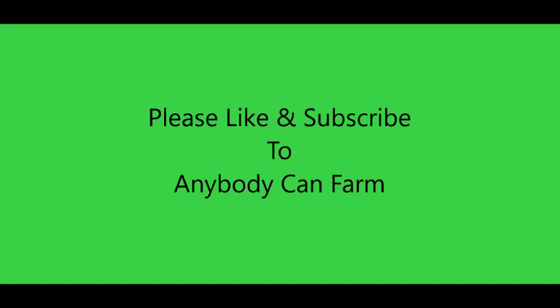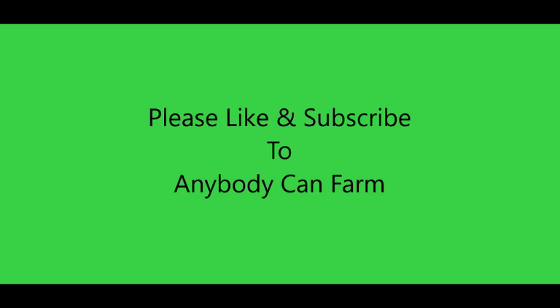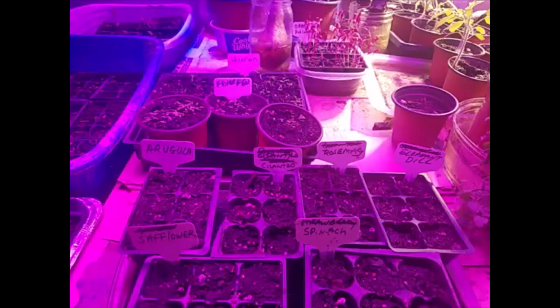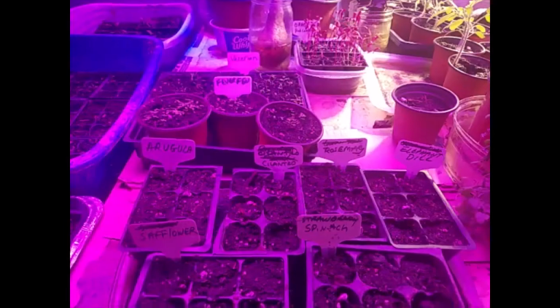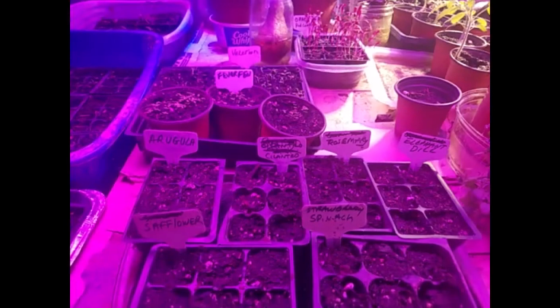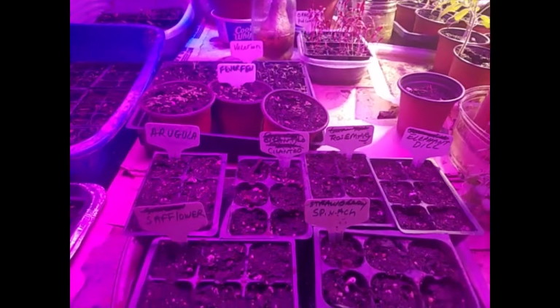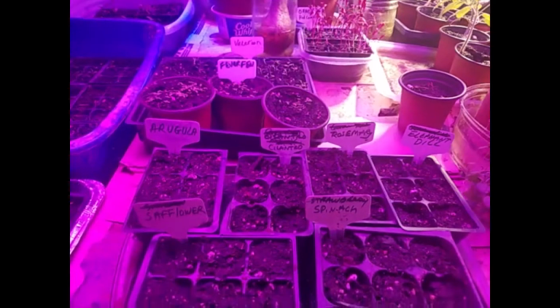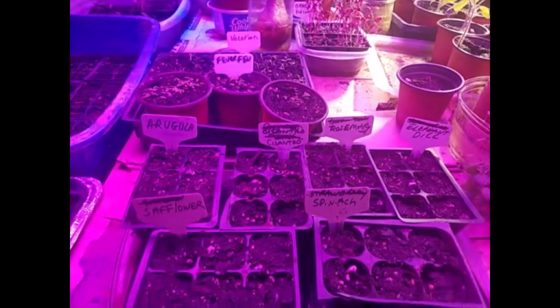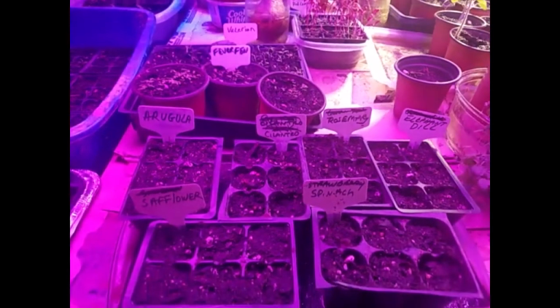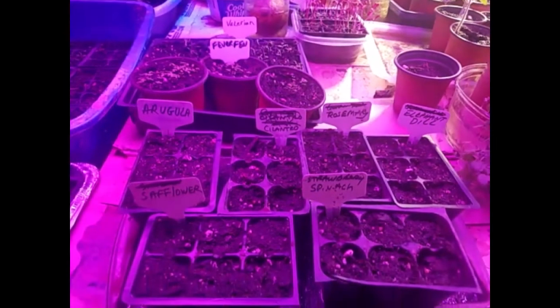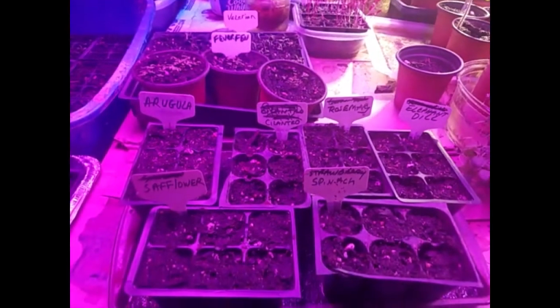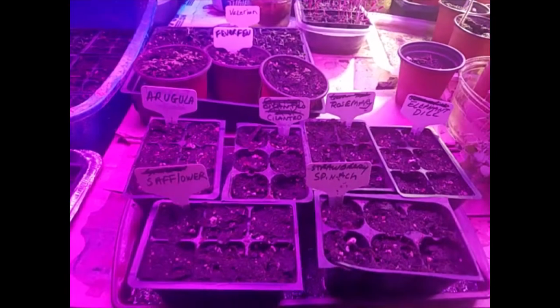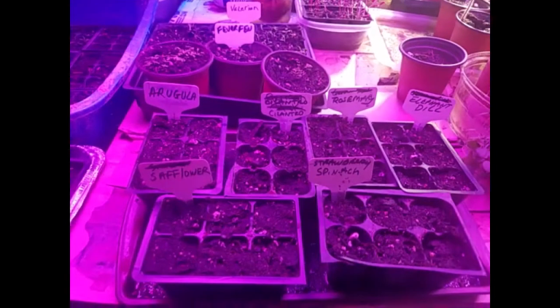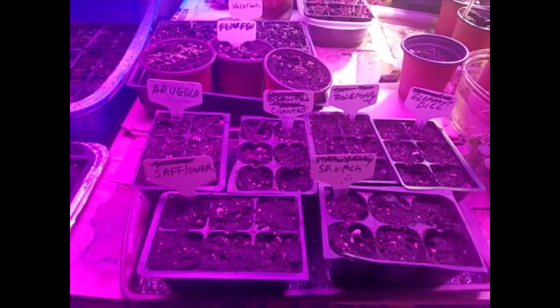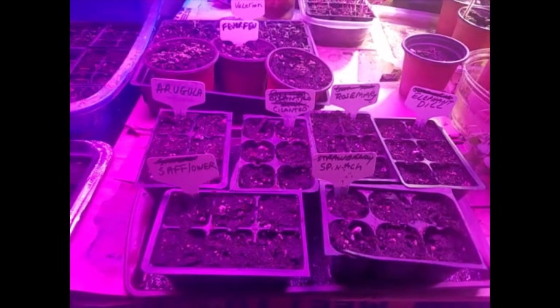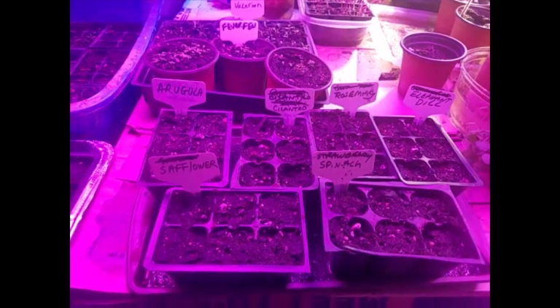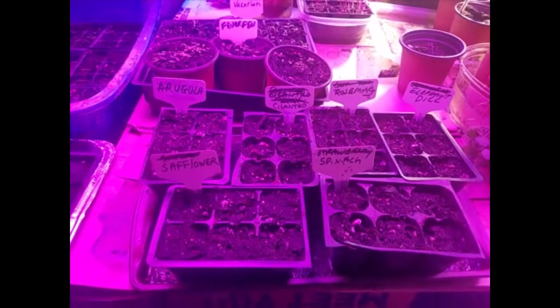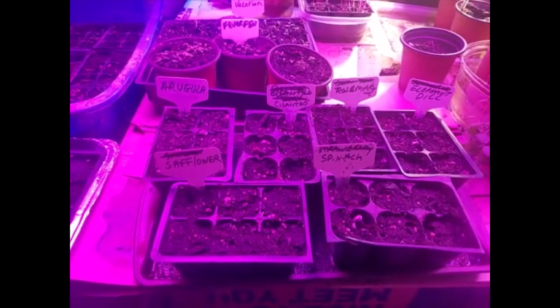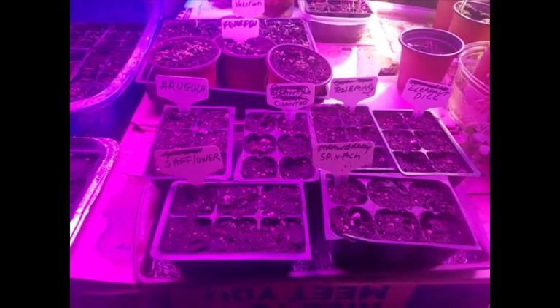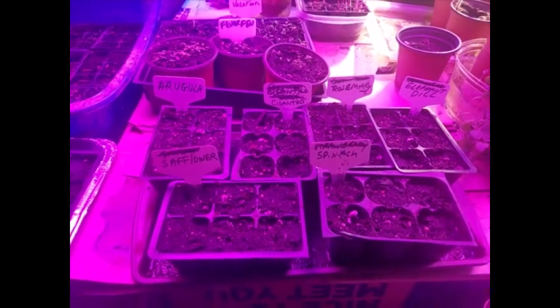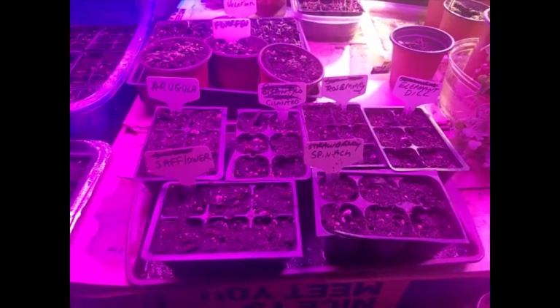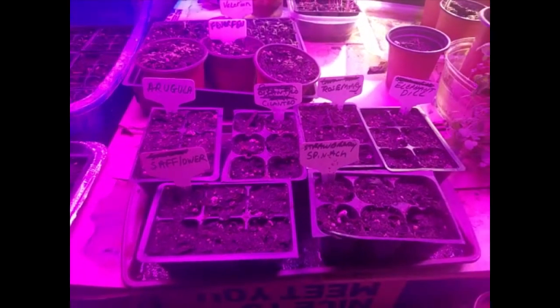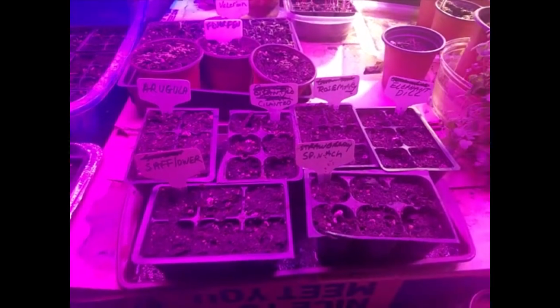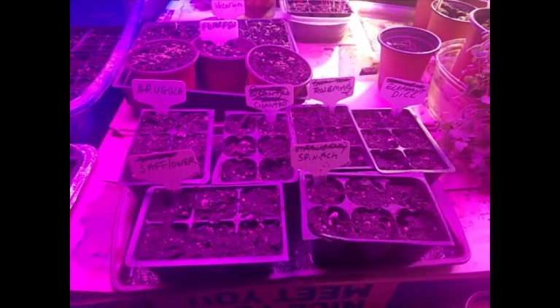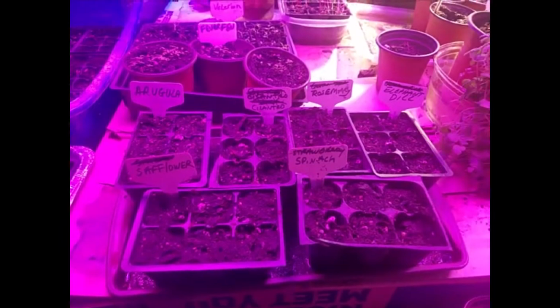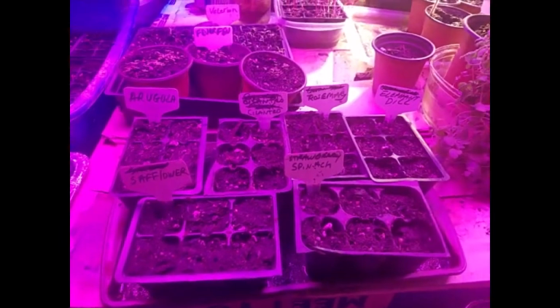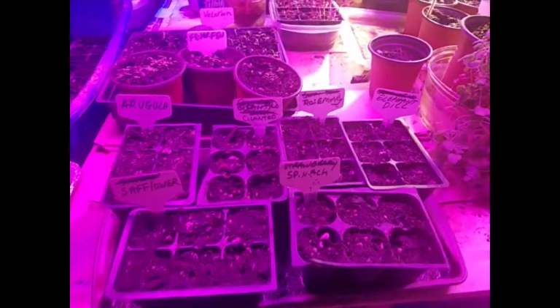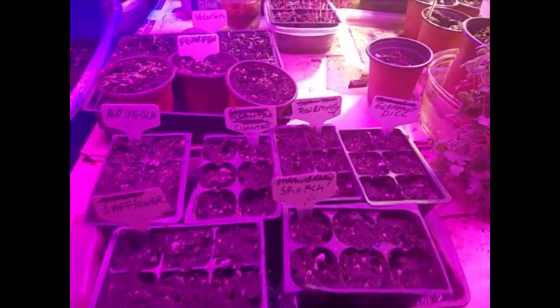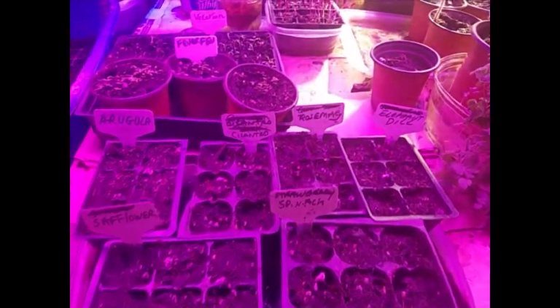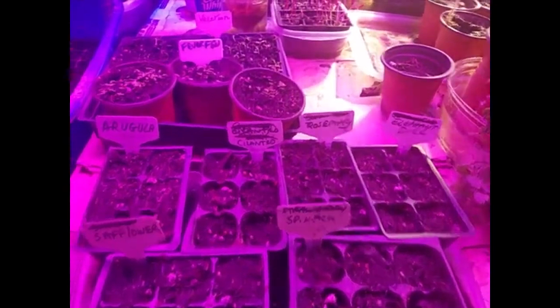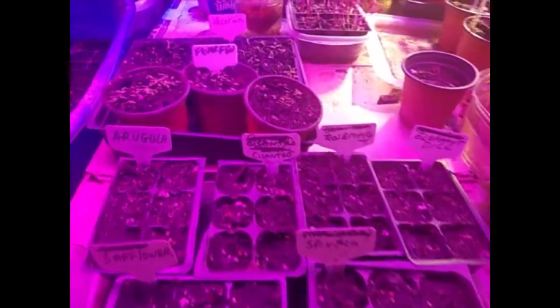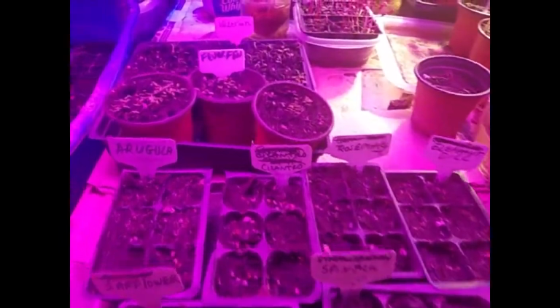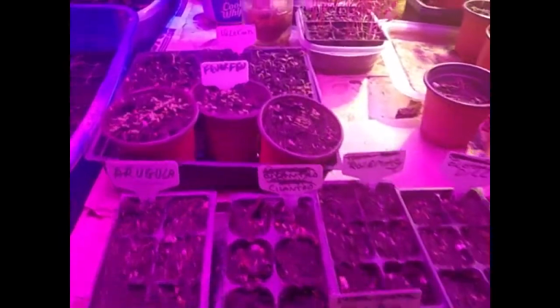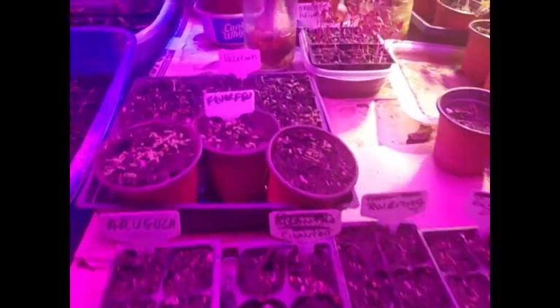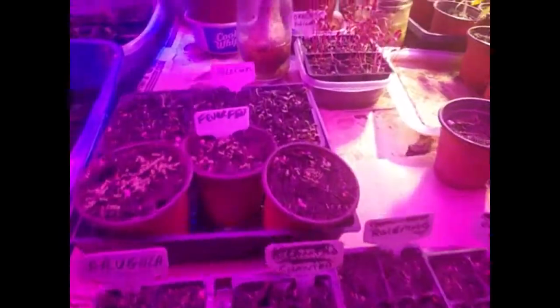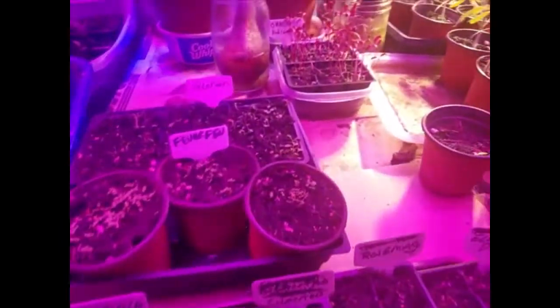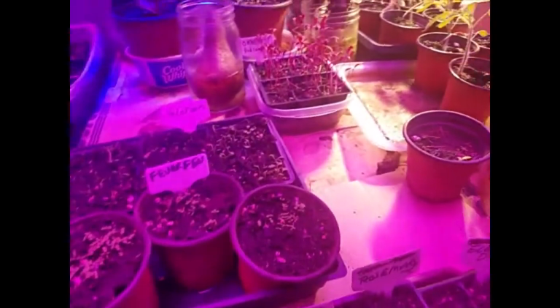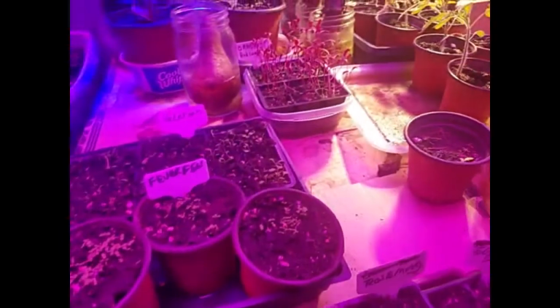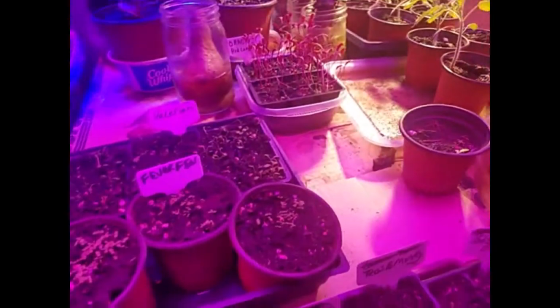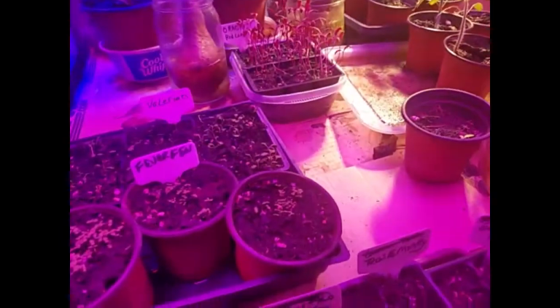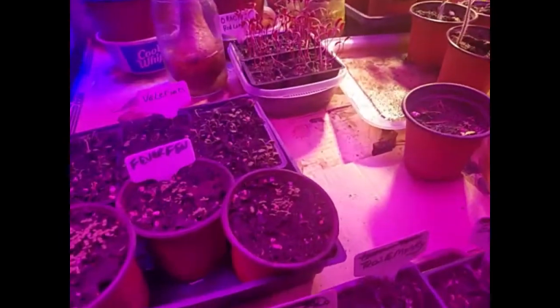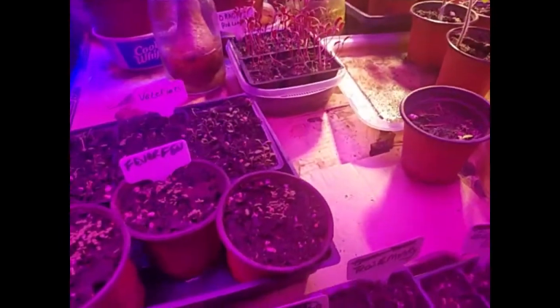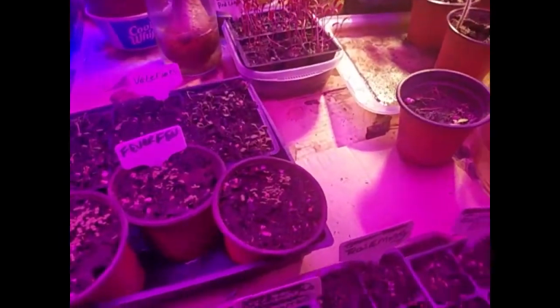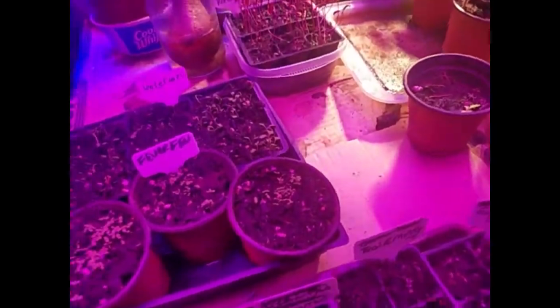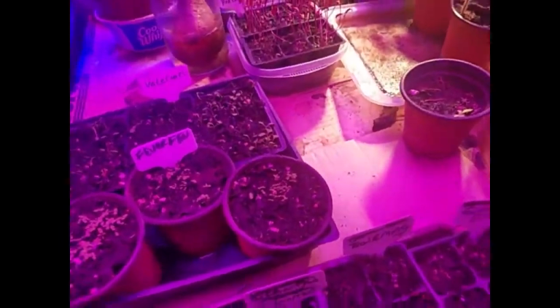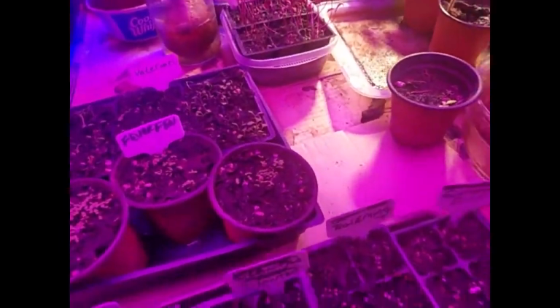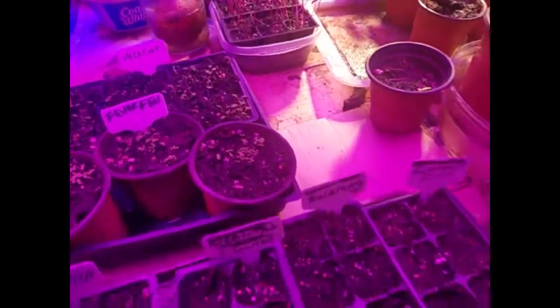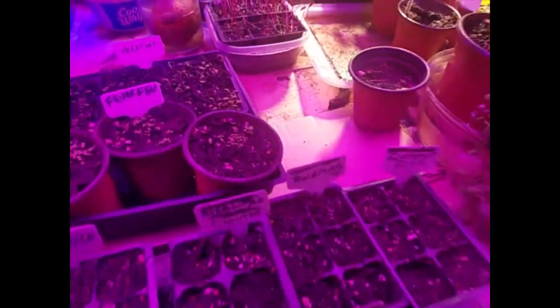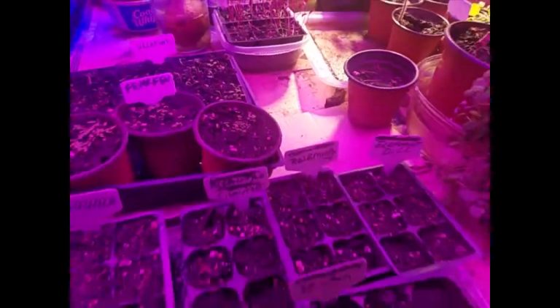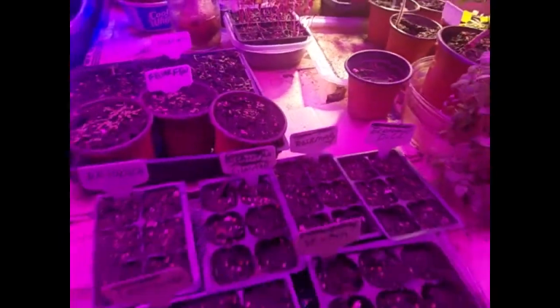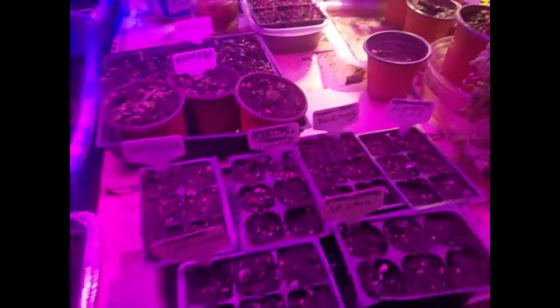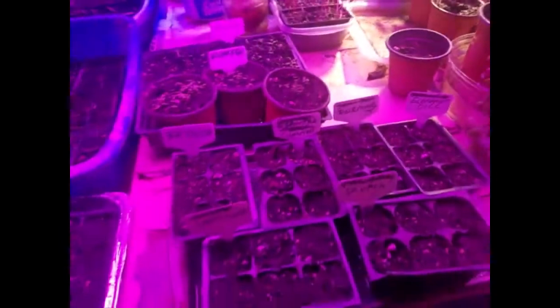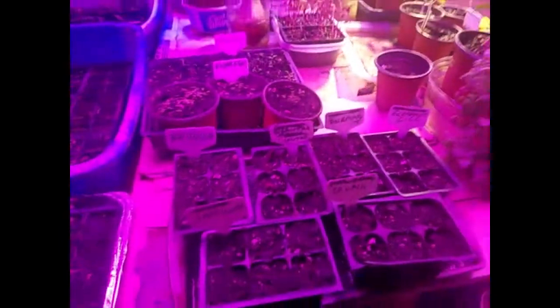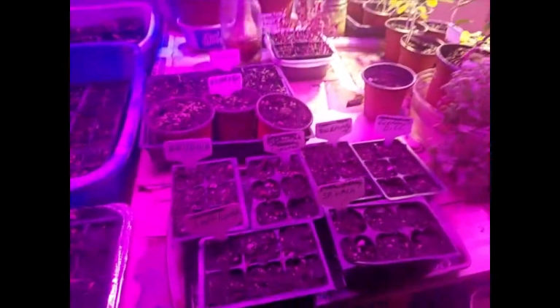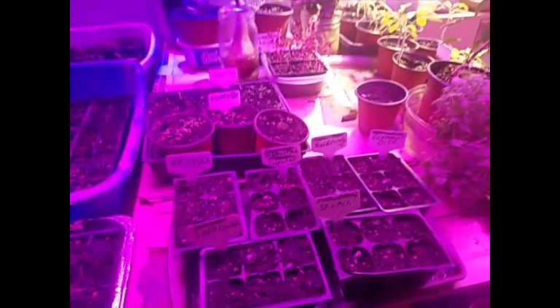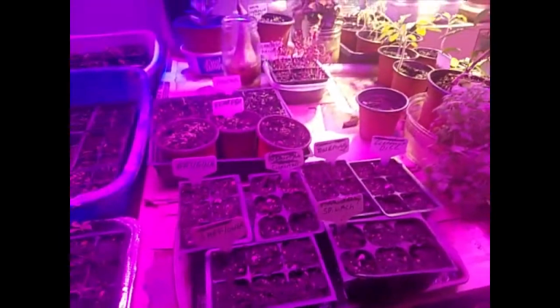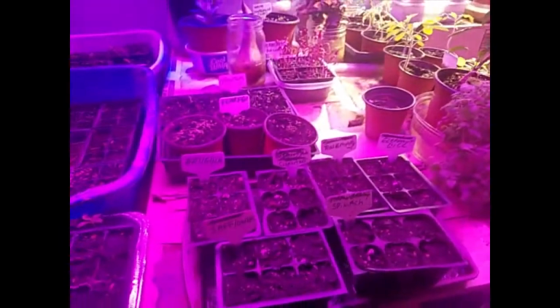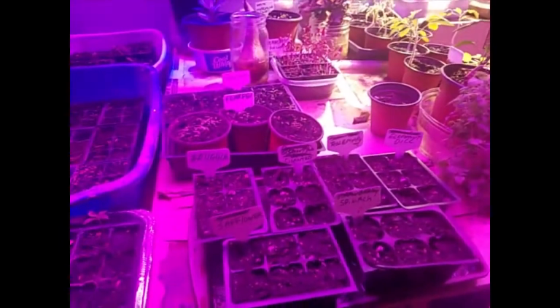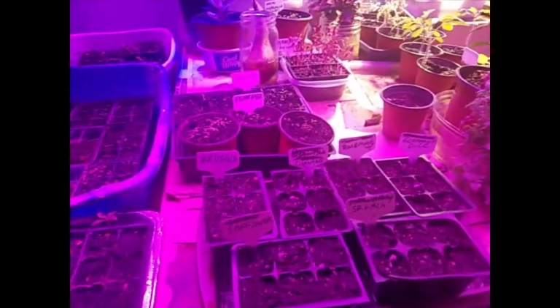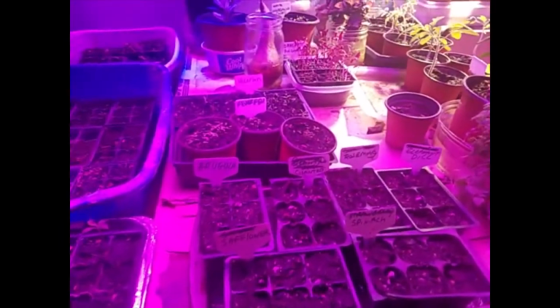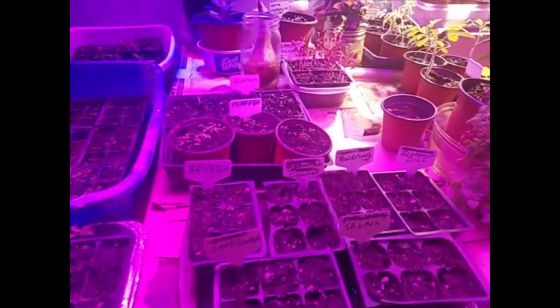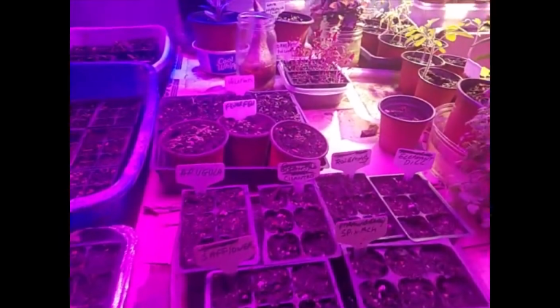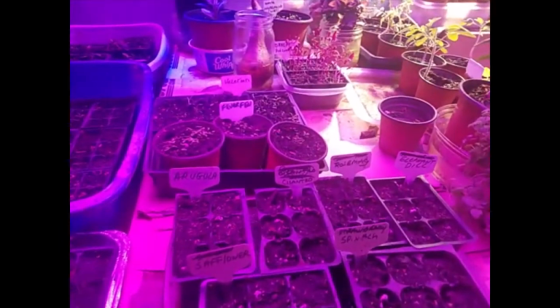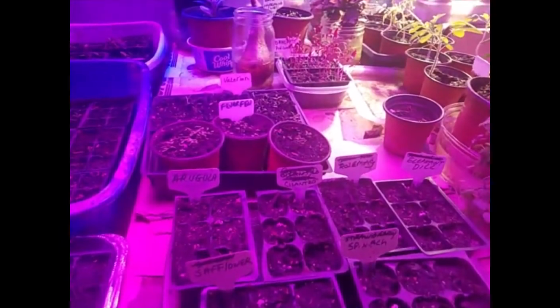Good morning, farmers. I just wanted to show you some of the stuff that I'm putting in for perennials this year.